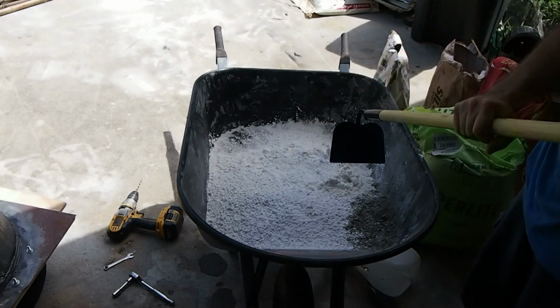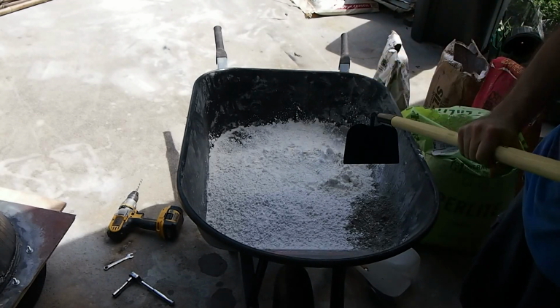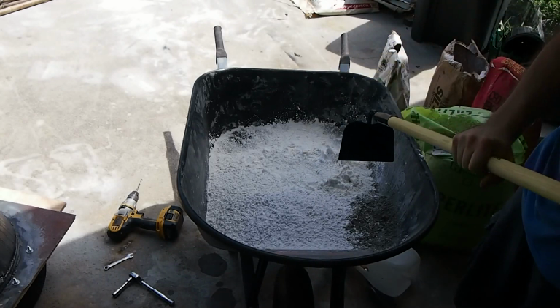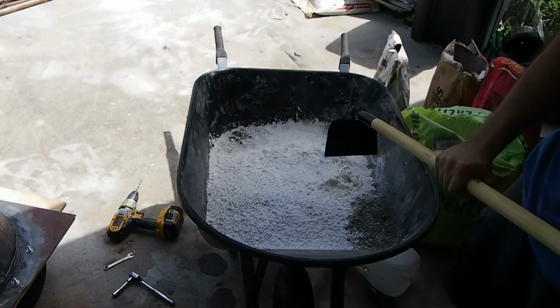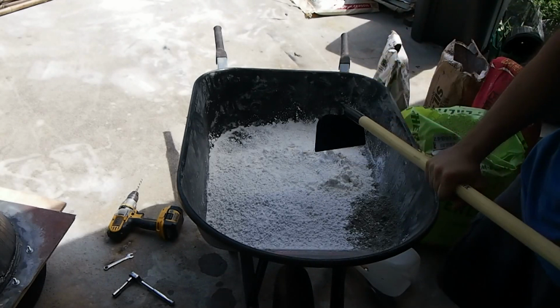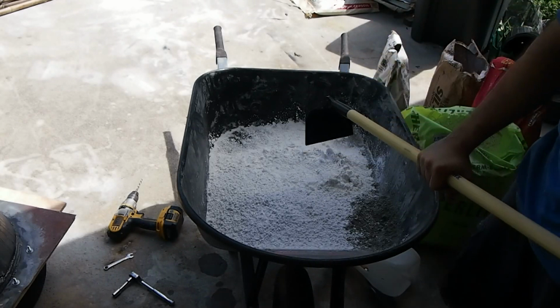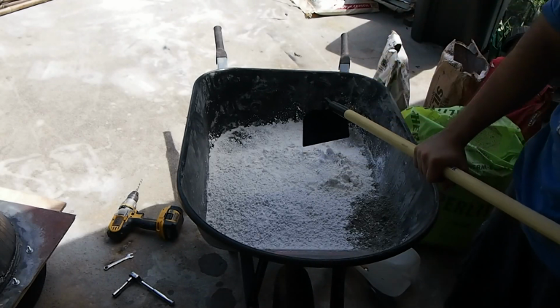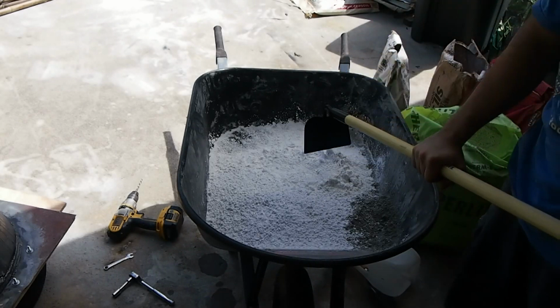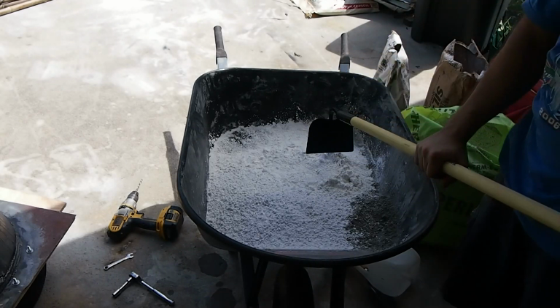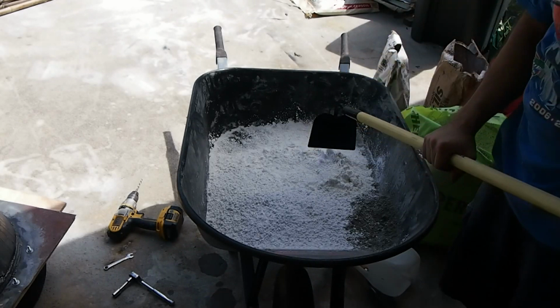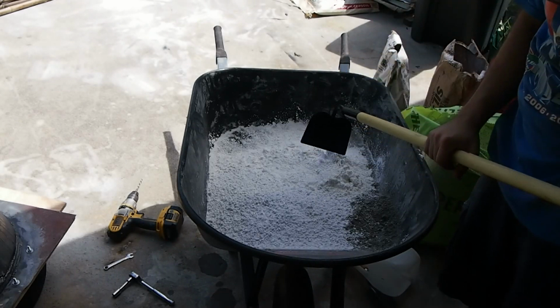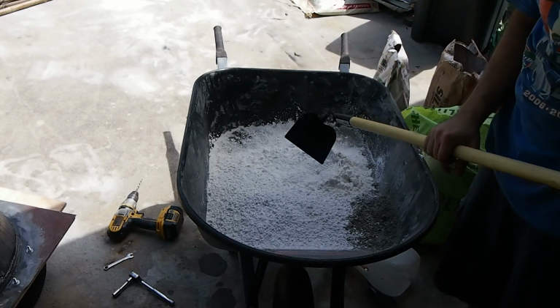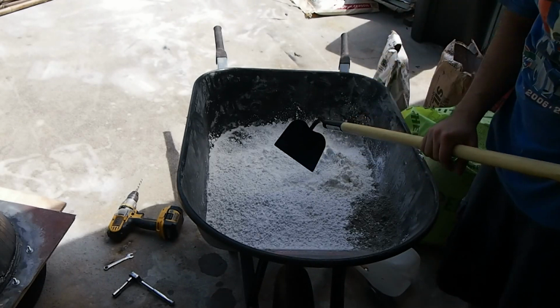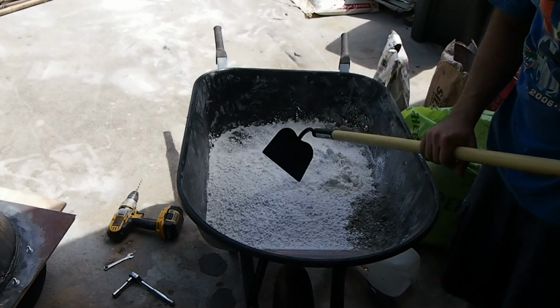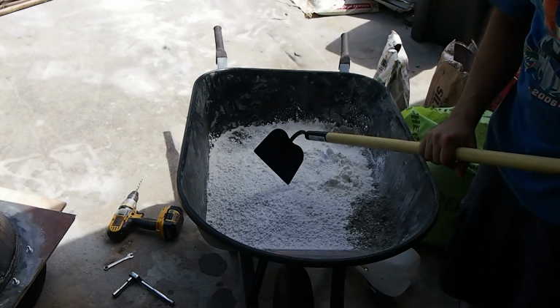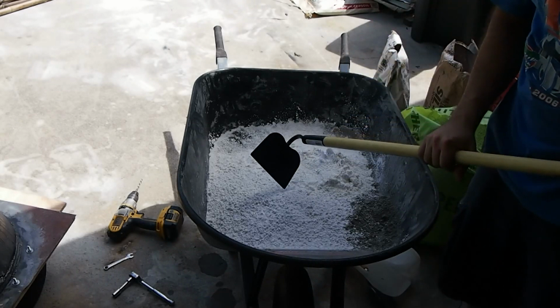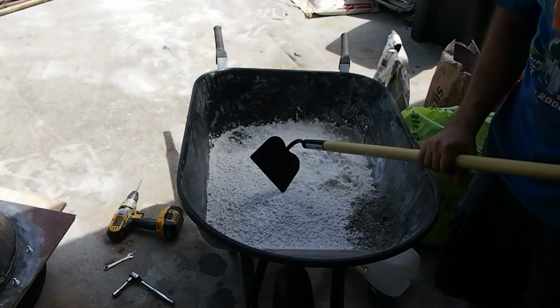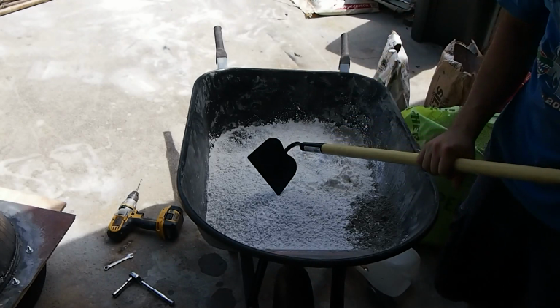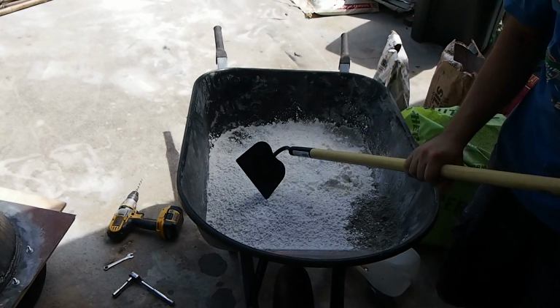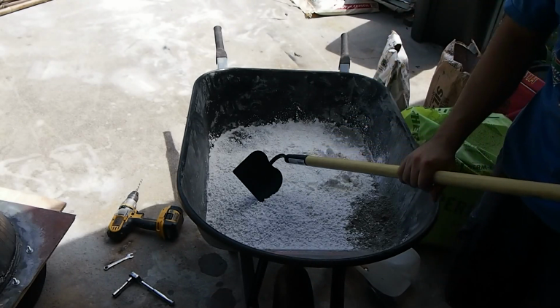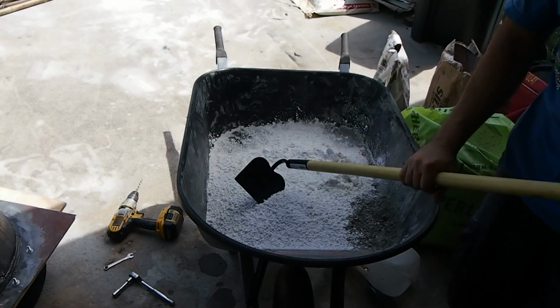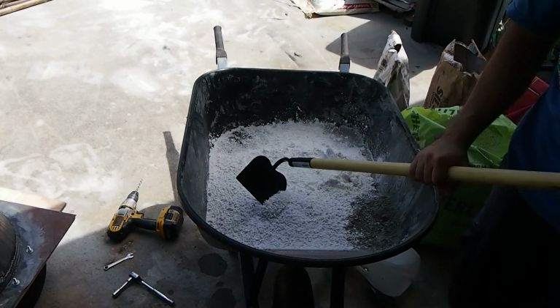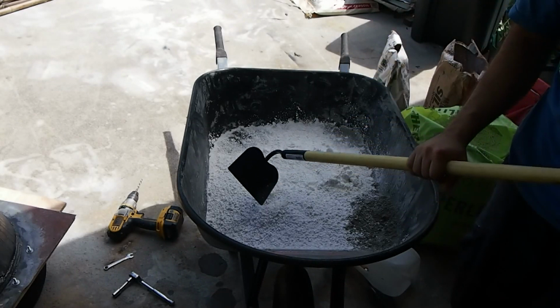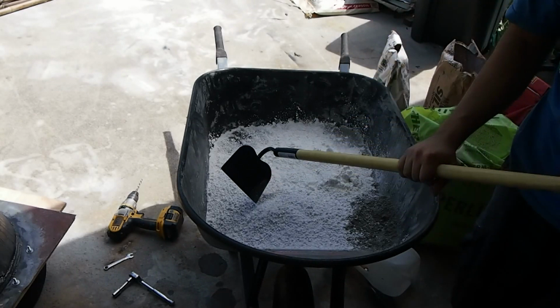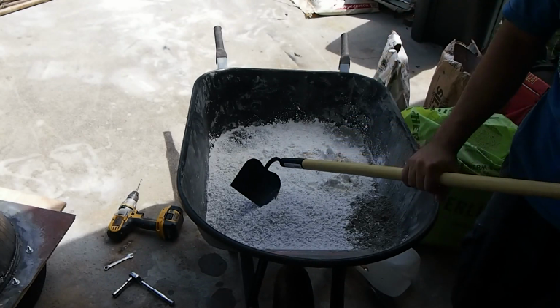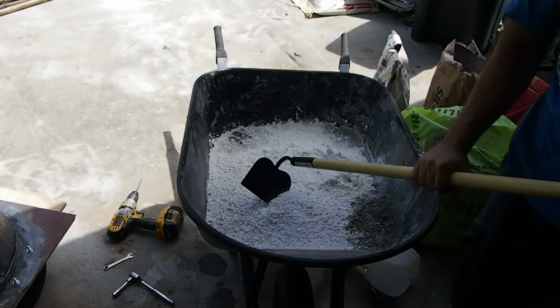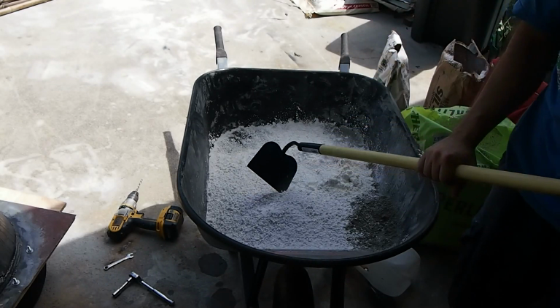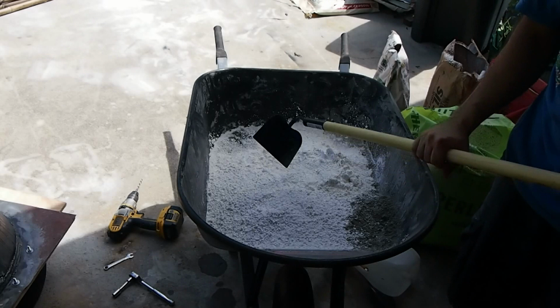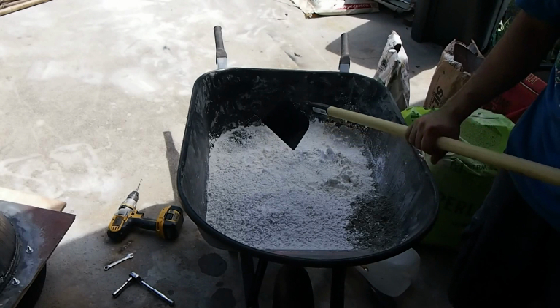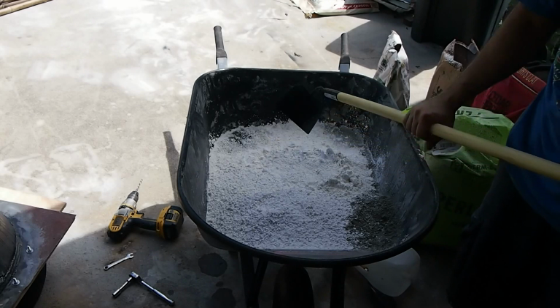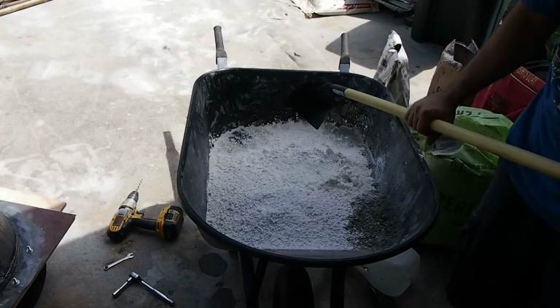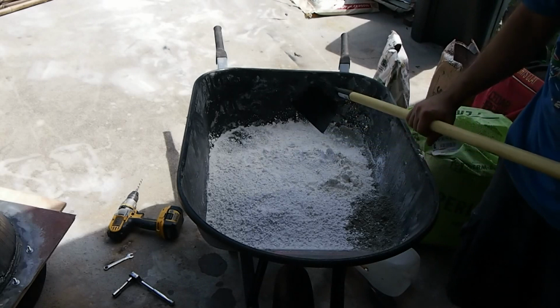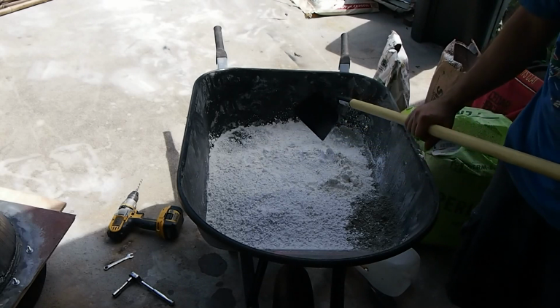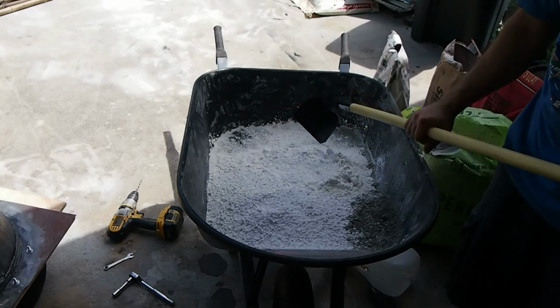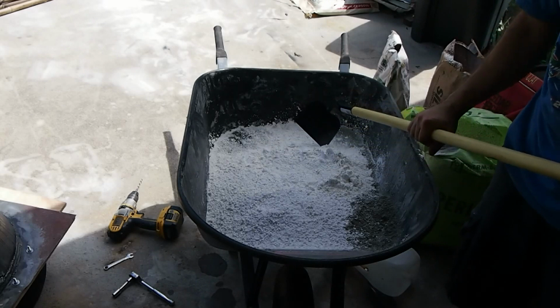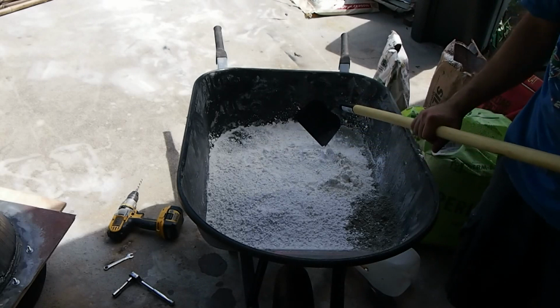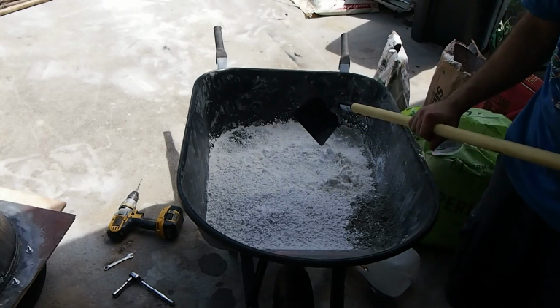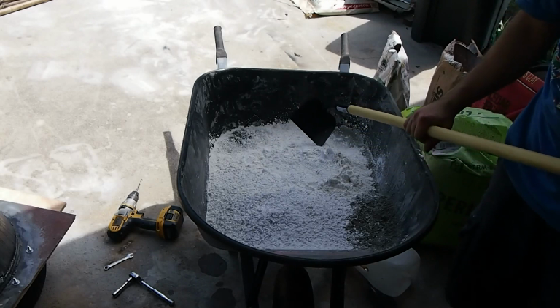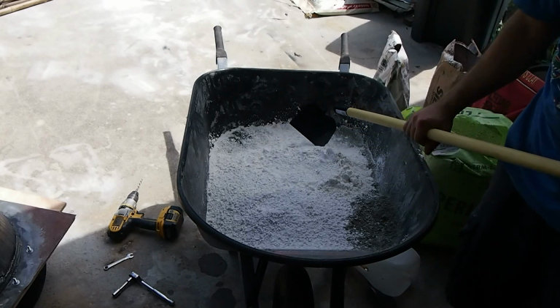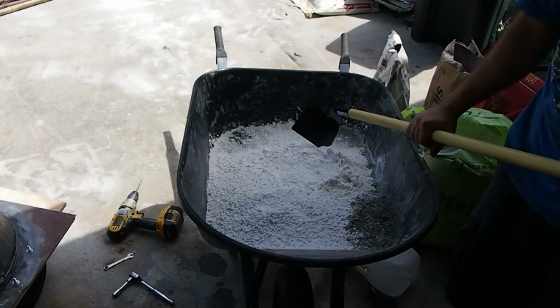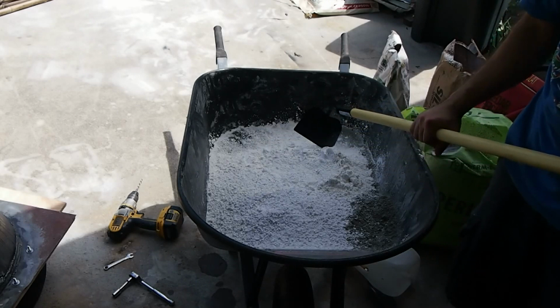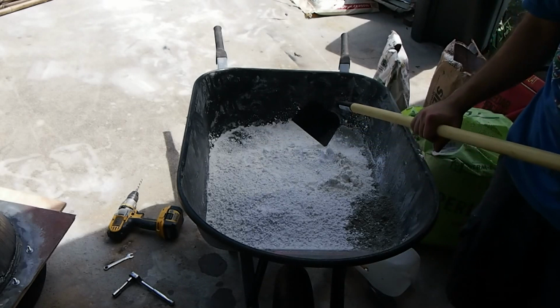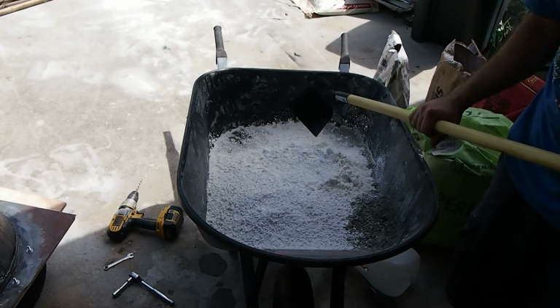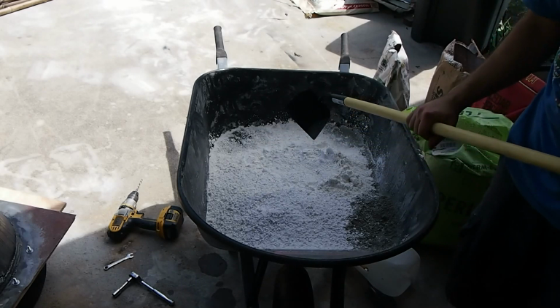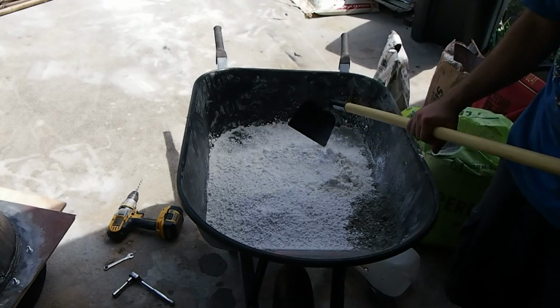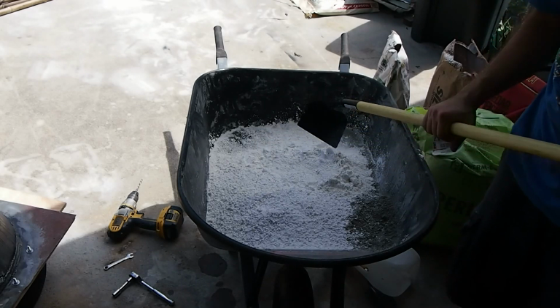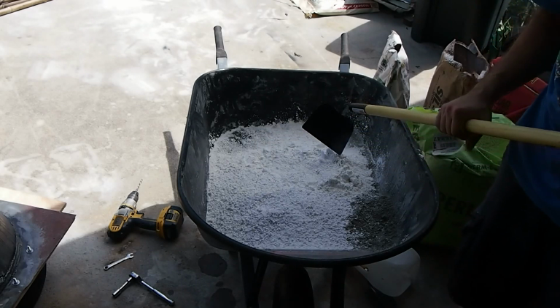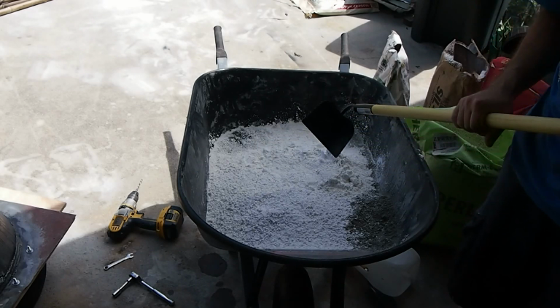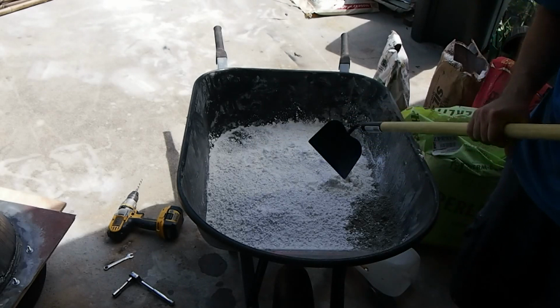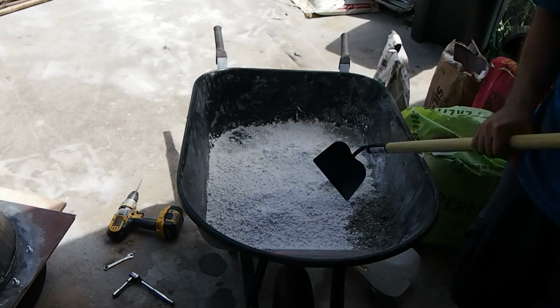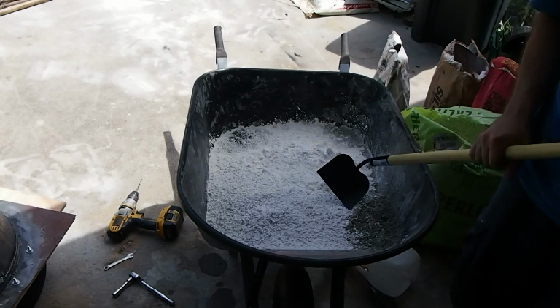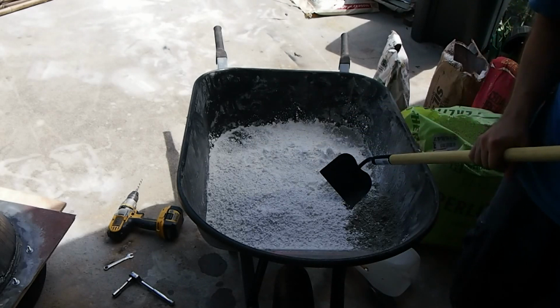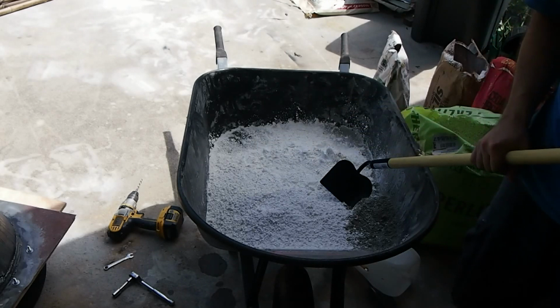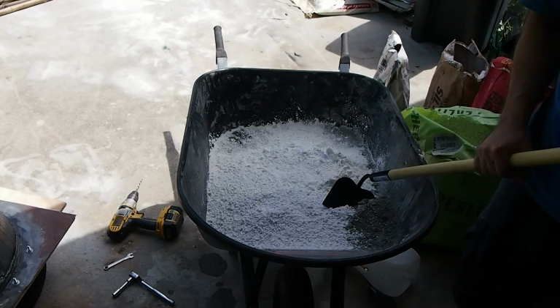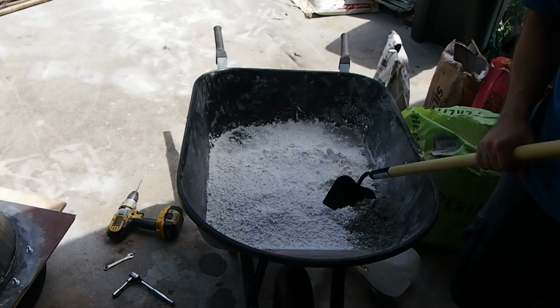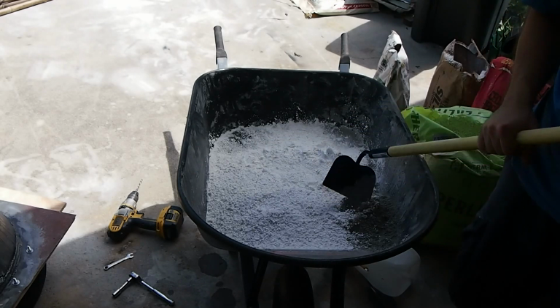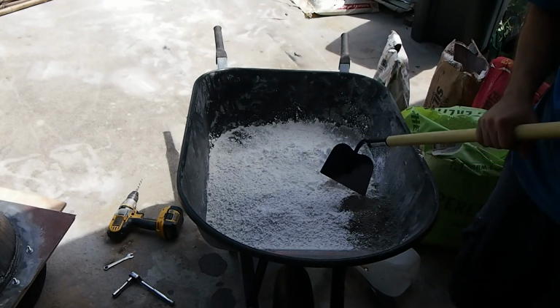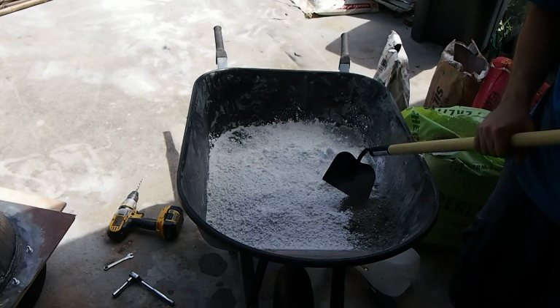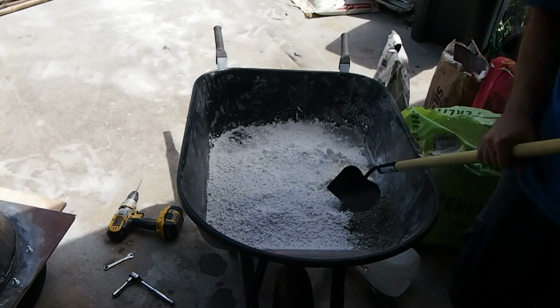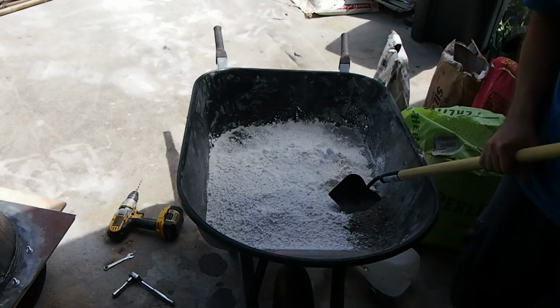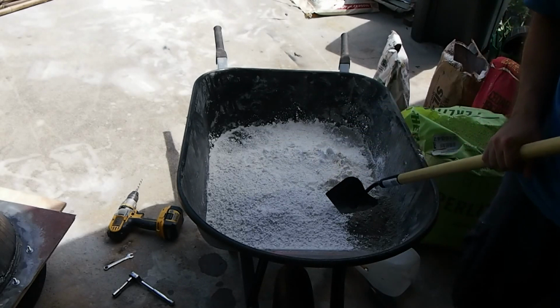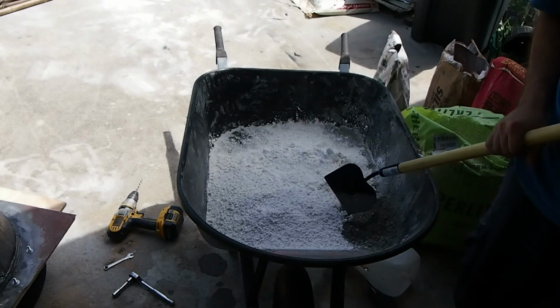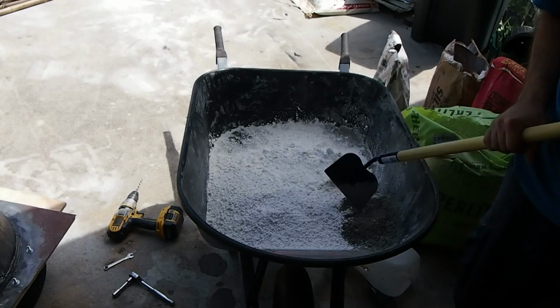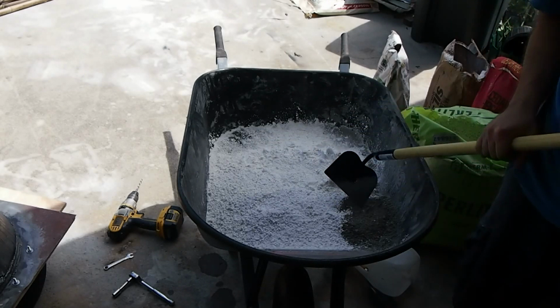I'm going and mixing up. You can see here's some perlite, here's some silica — it's ground silica — and here's some Portland cement.